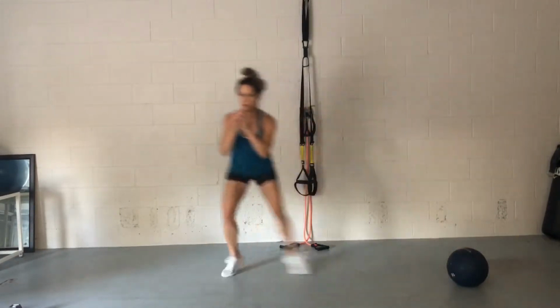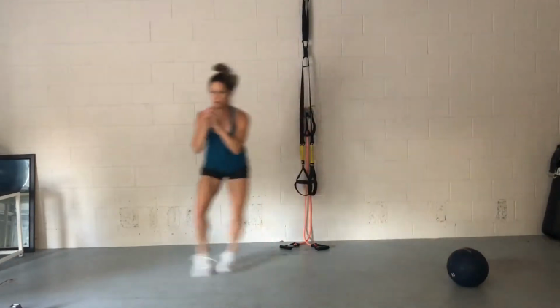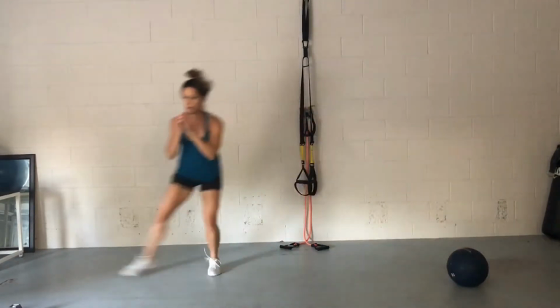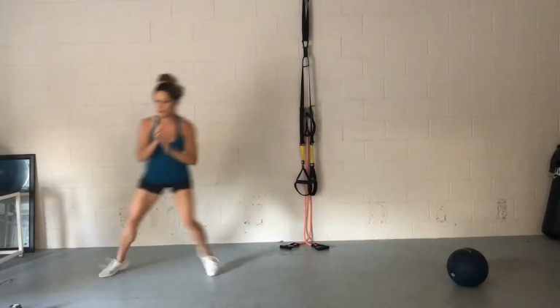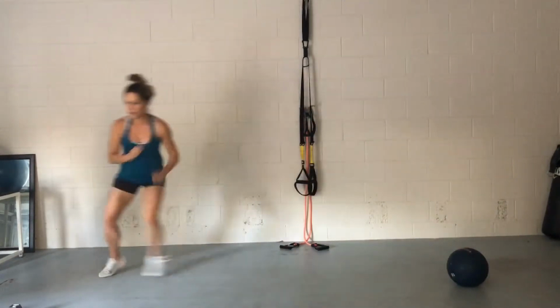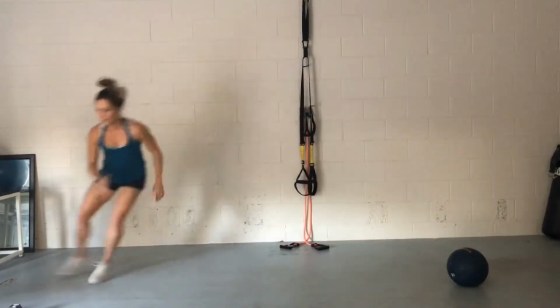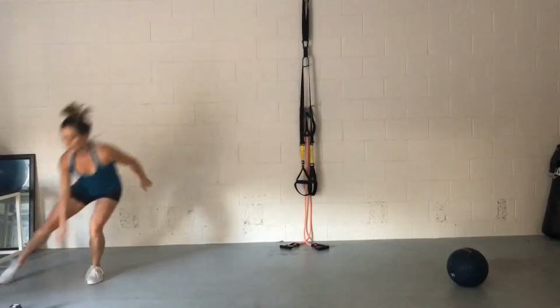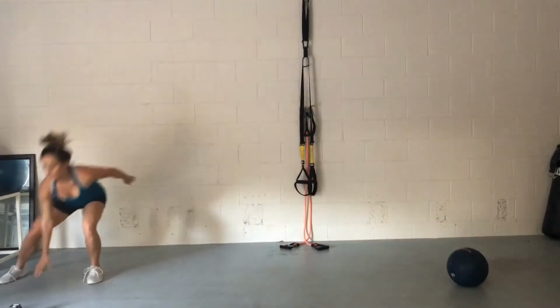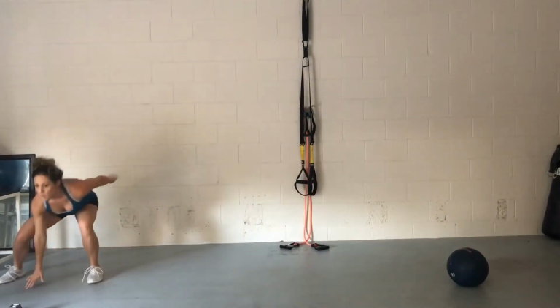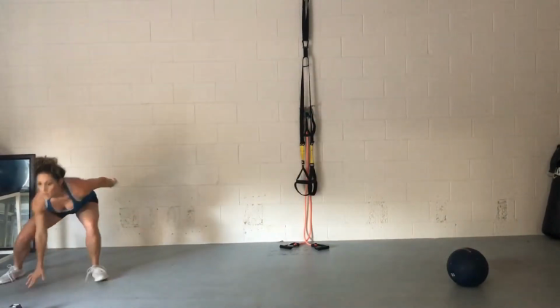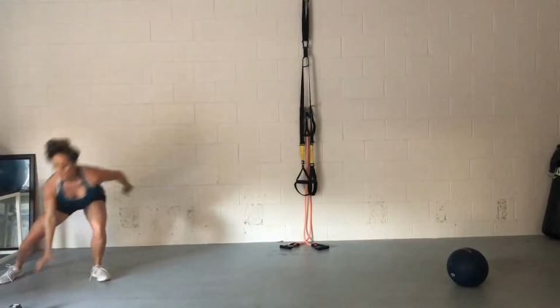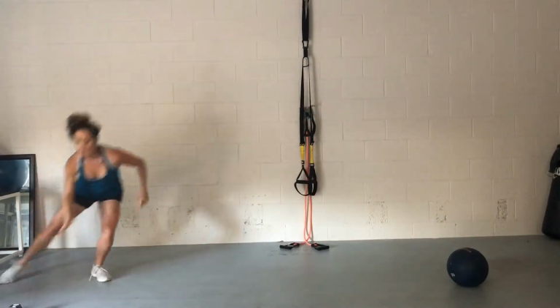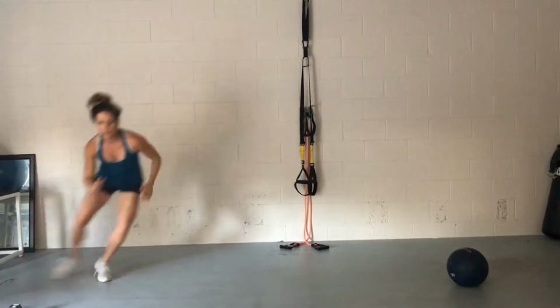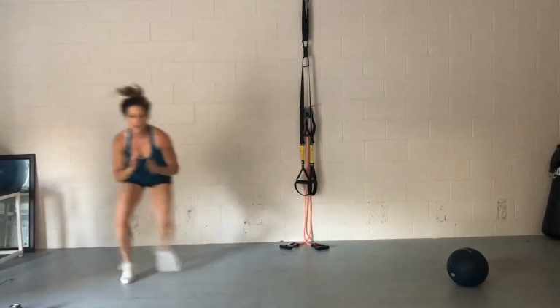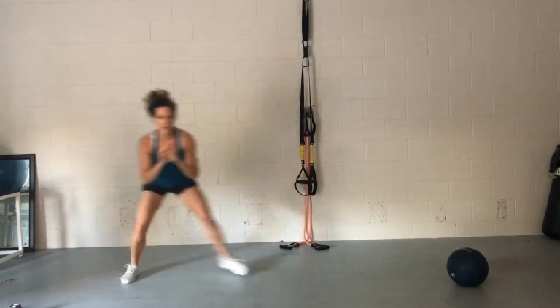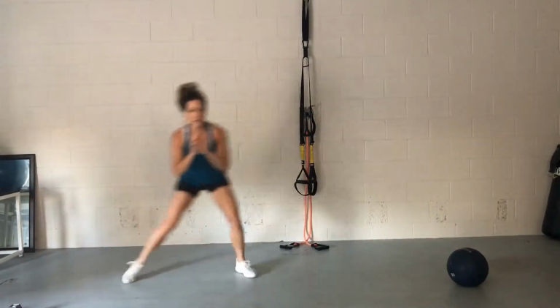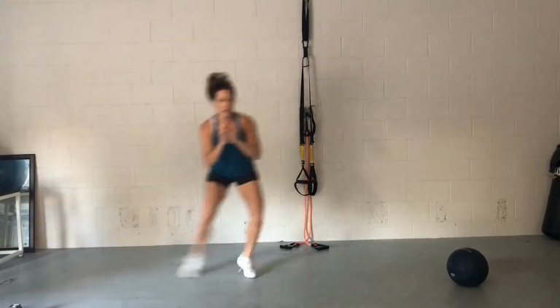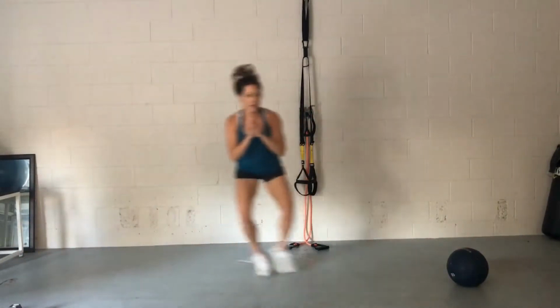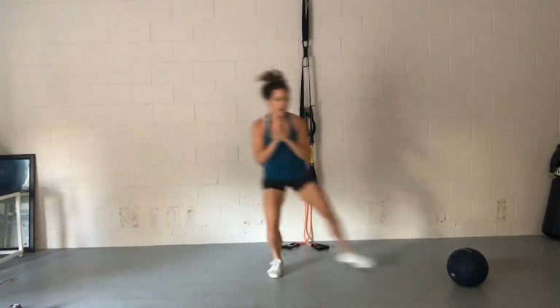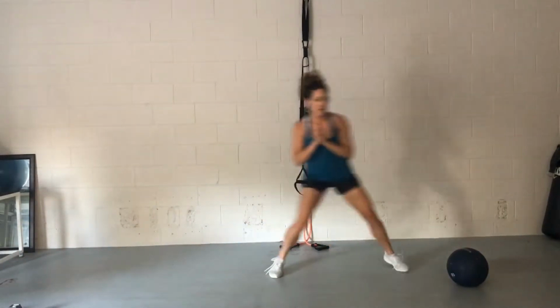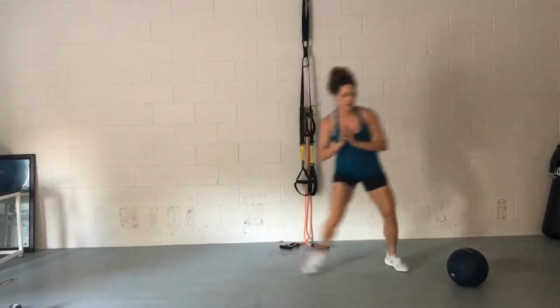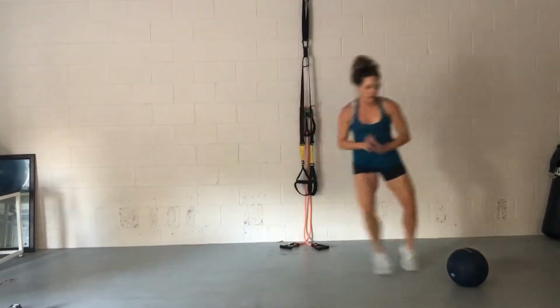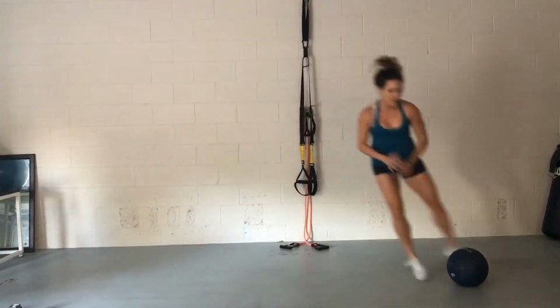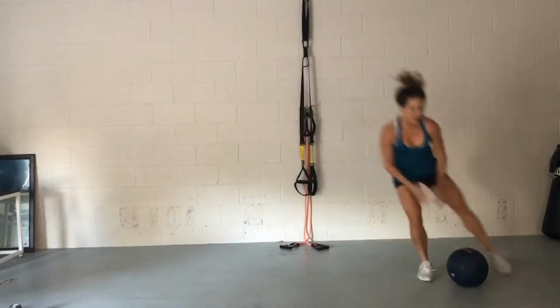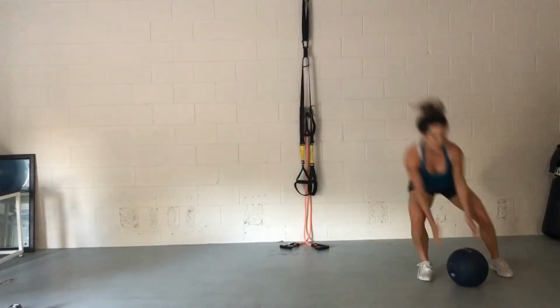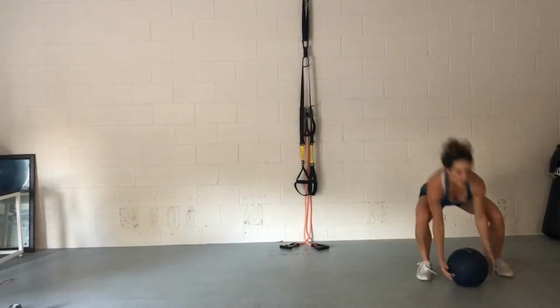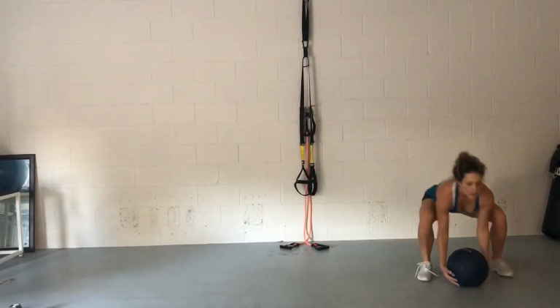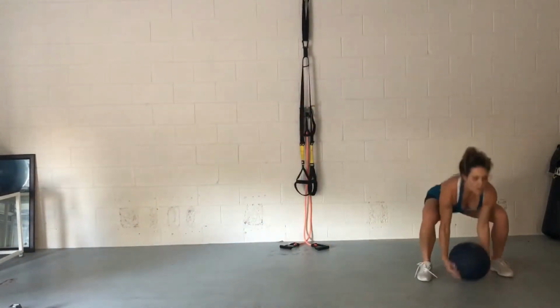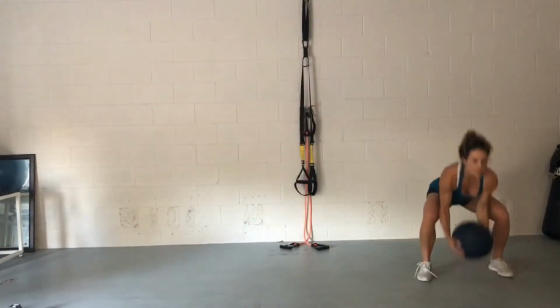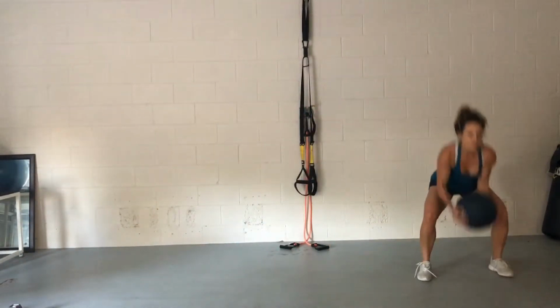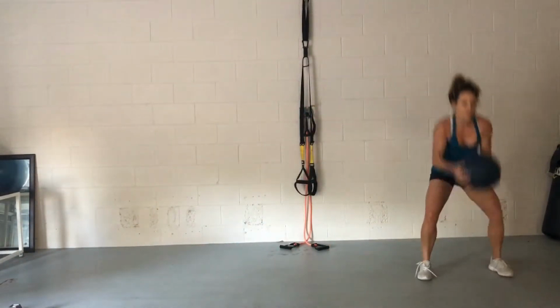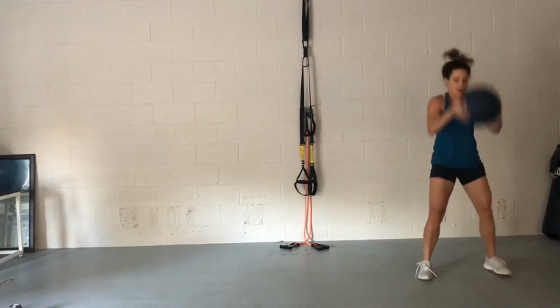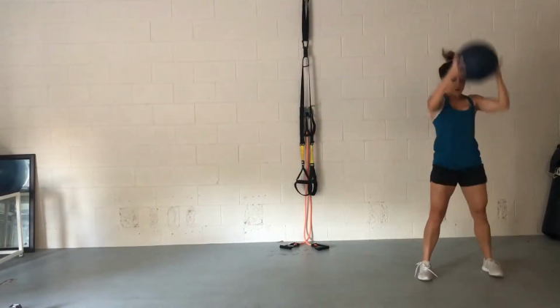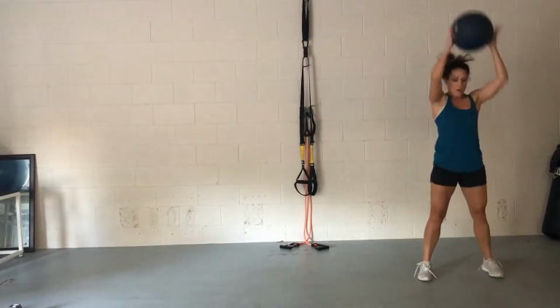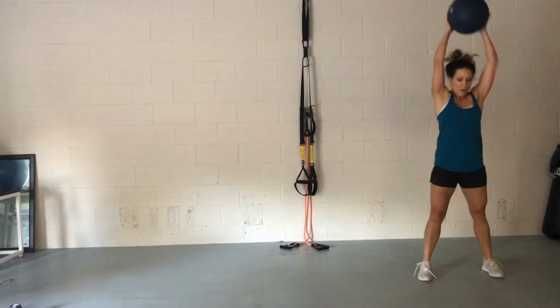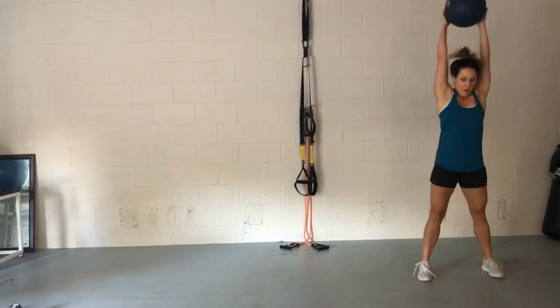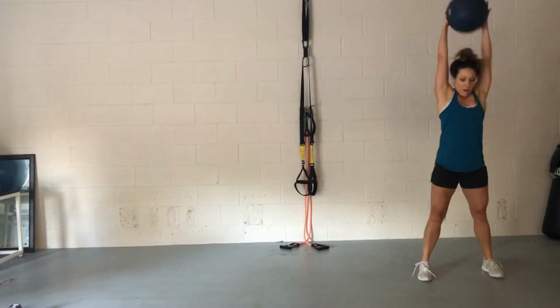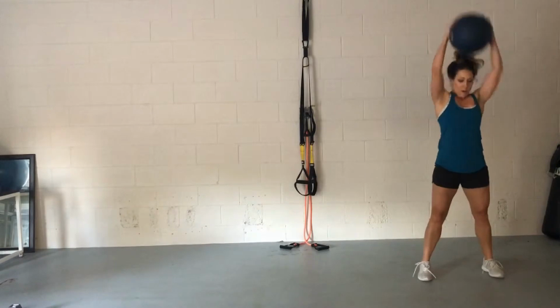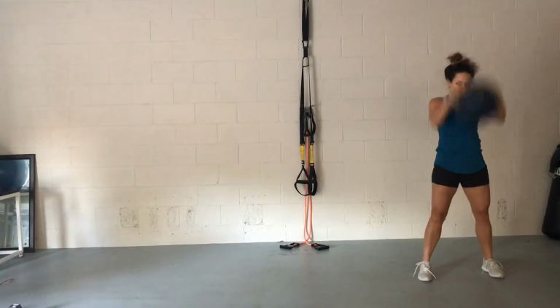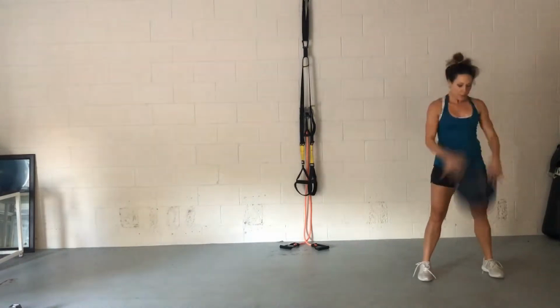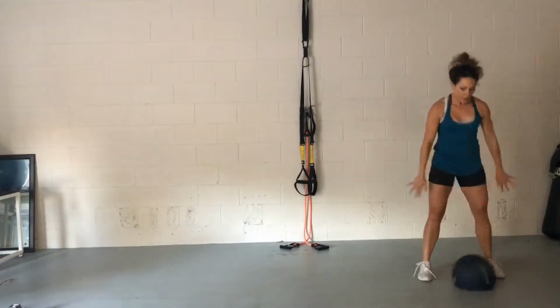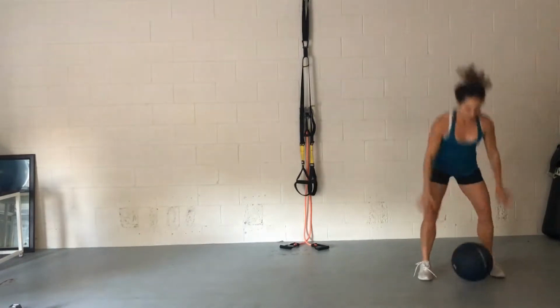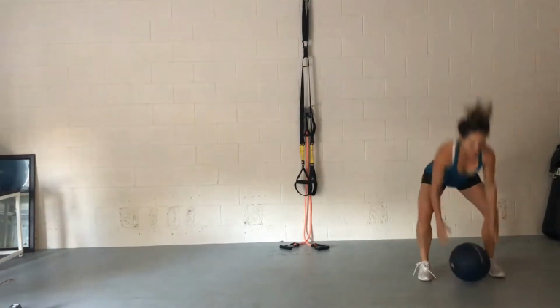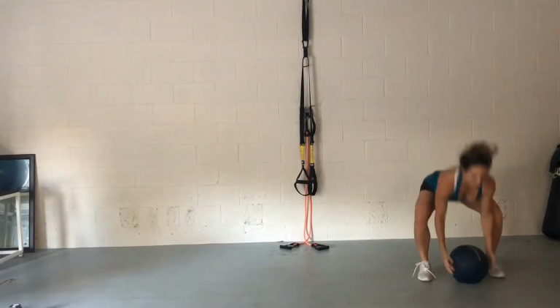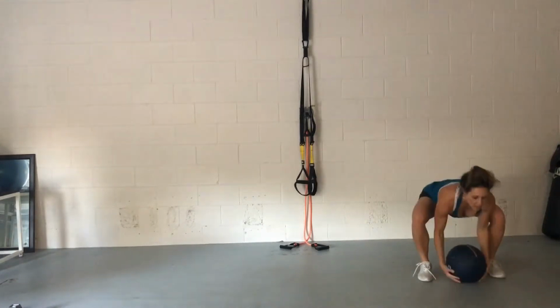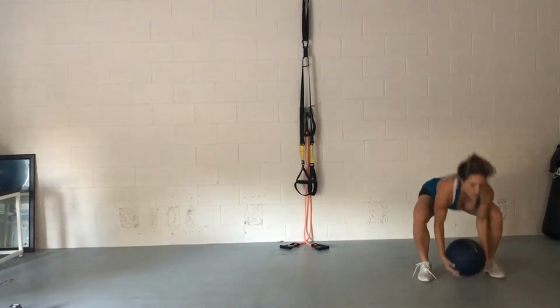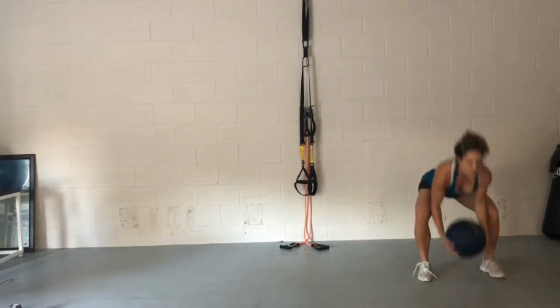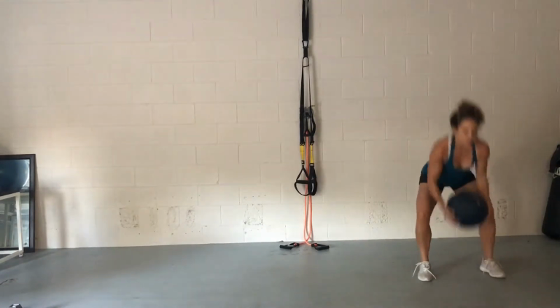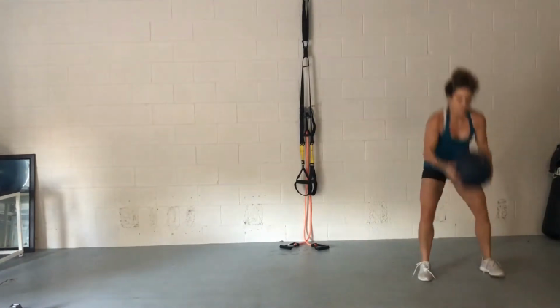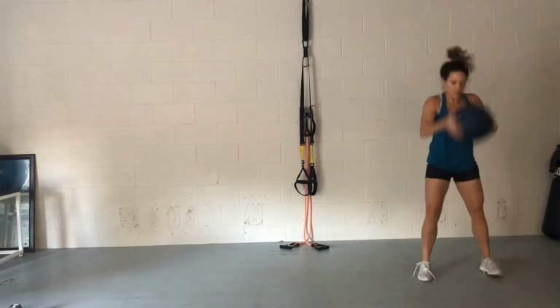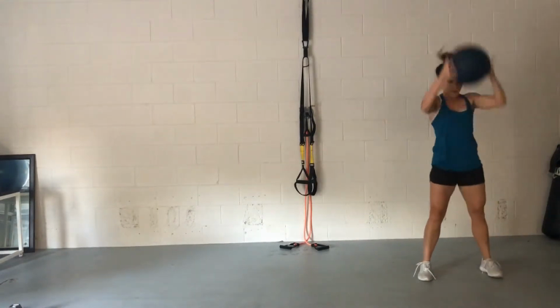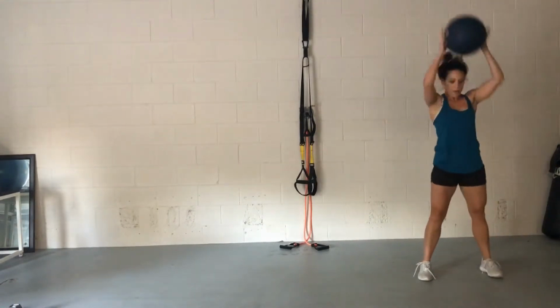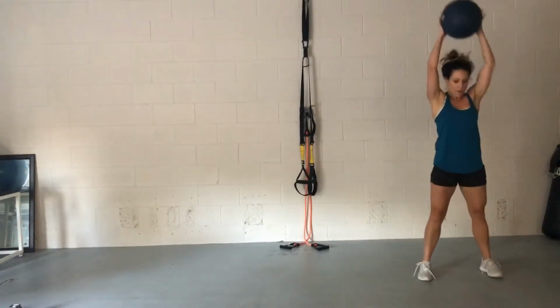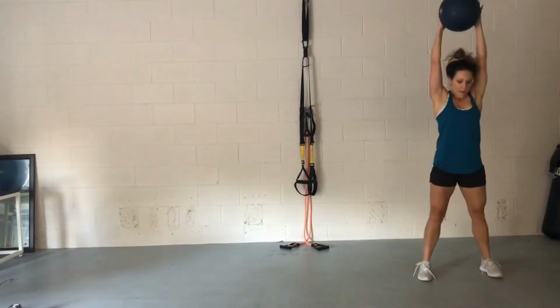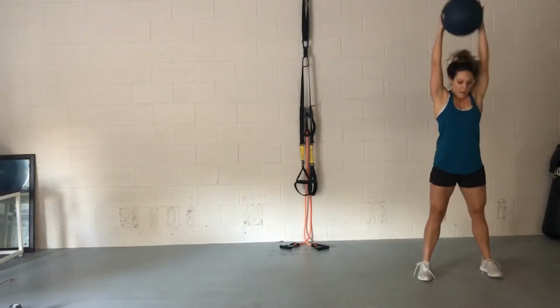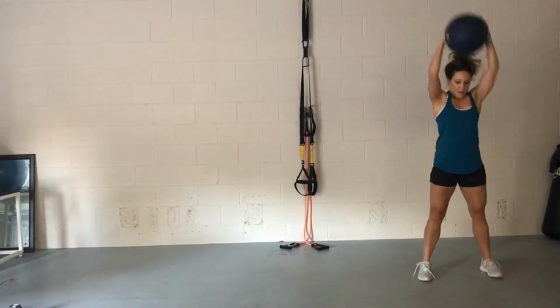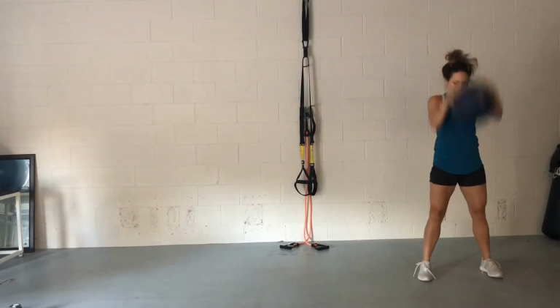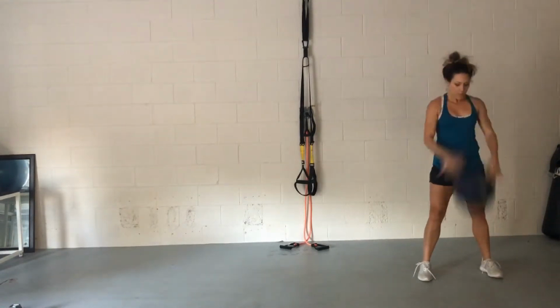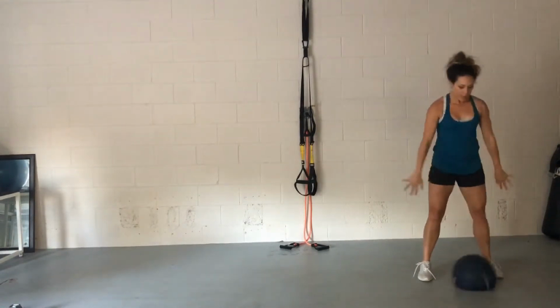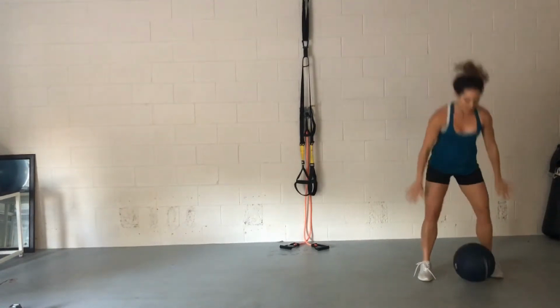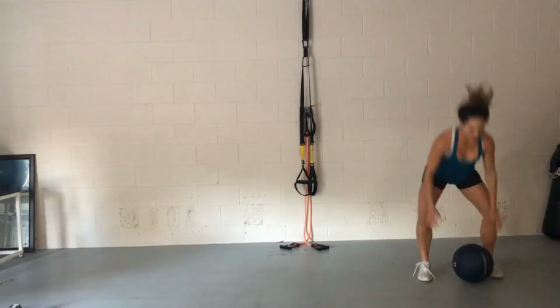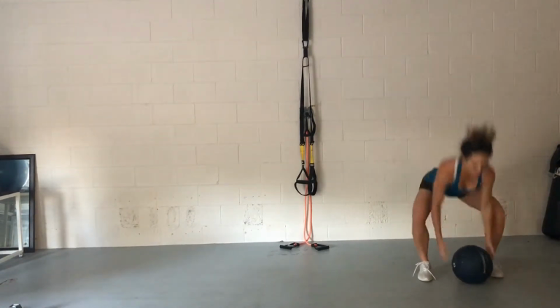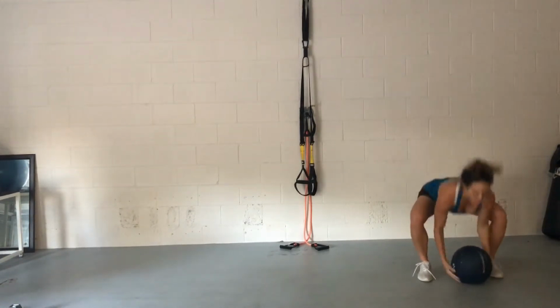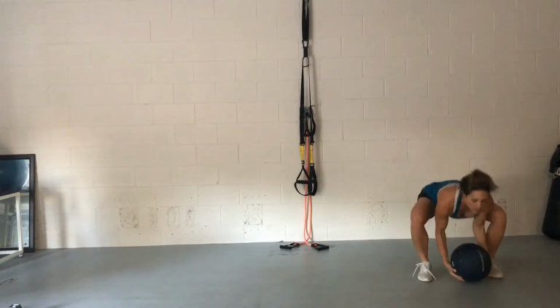Side shuffle, staying nice and low to the ground. Touchdown. And then again, three slams and a side shuffle.